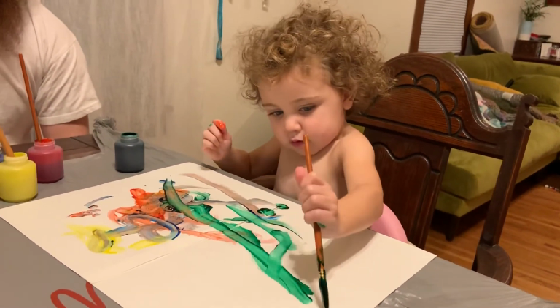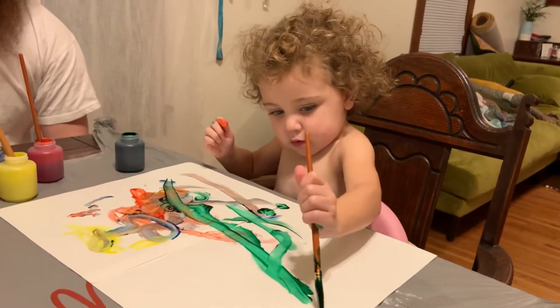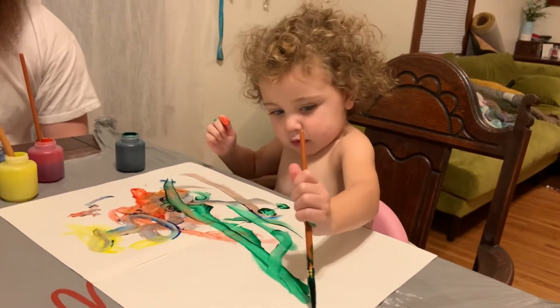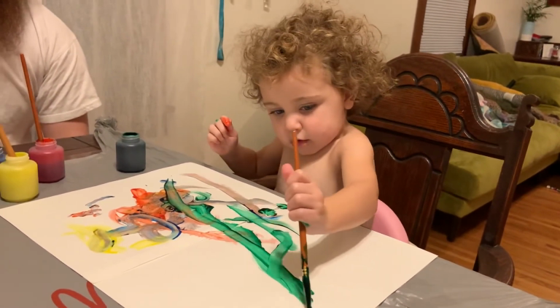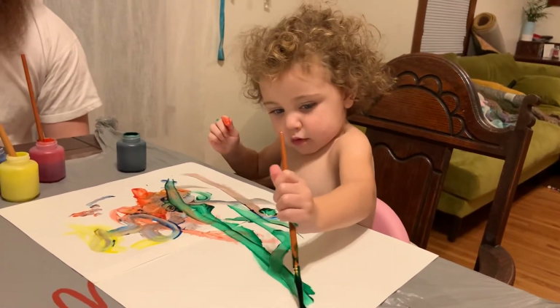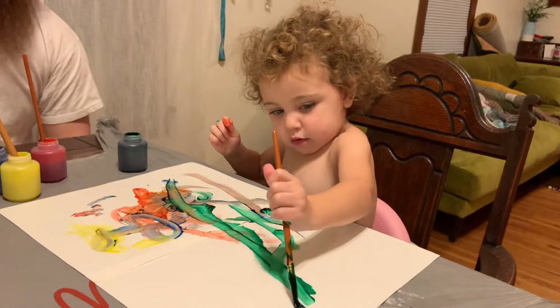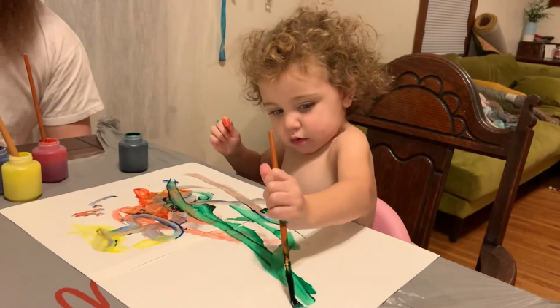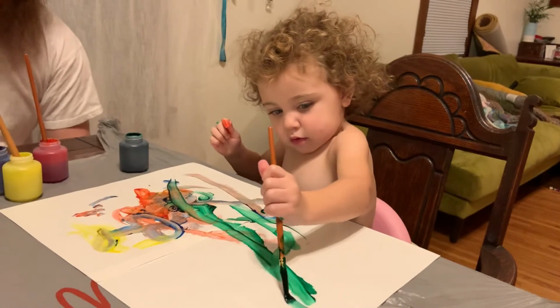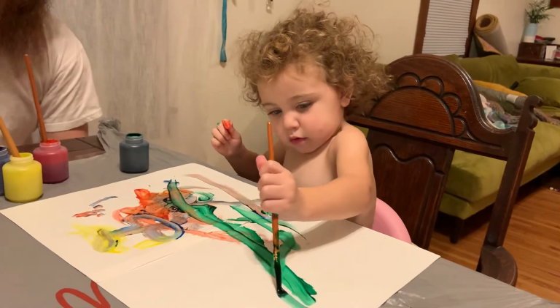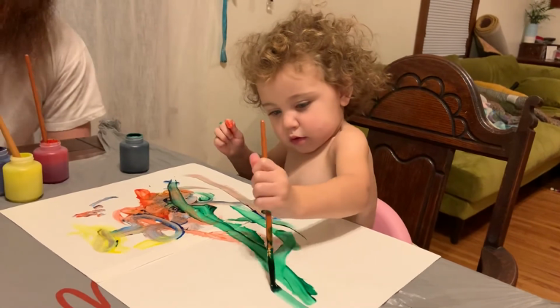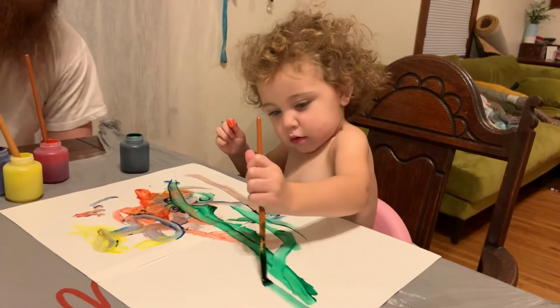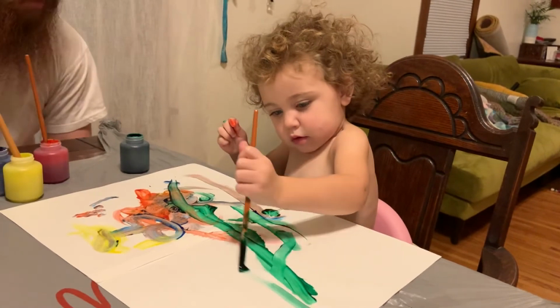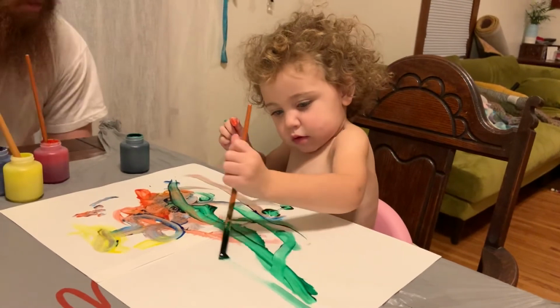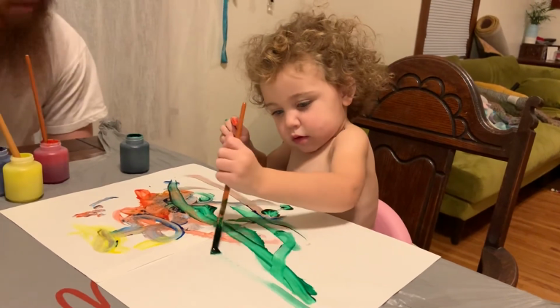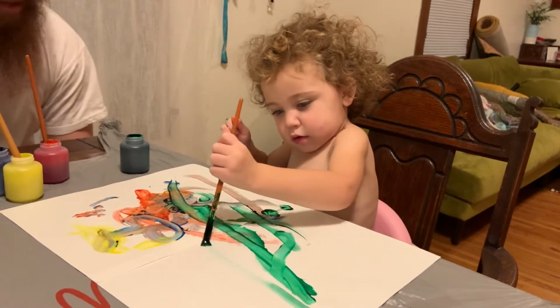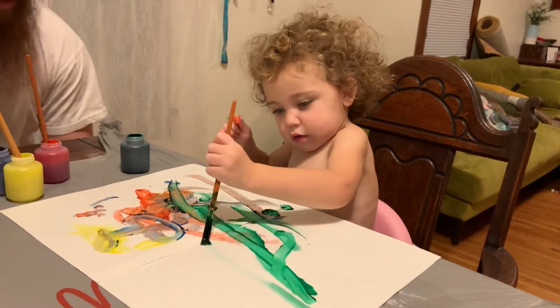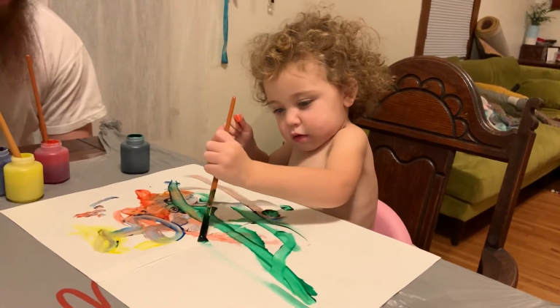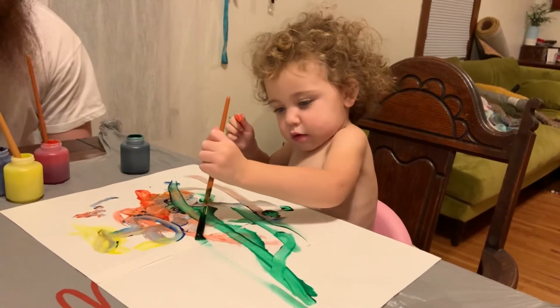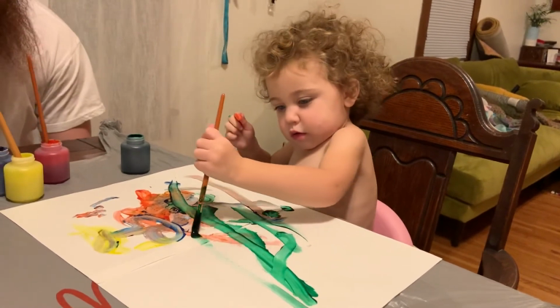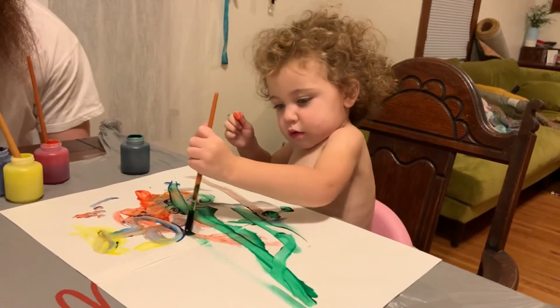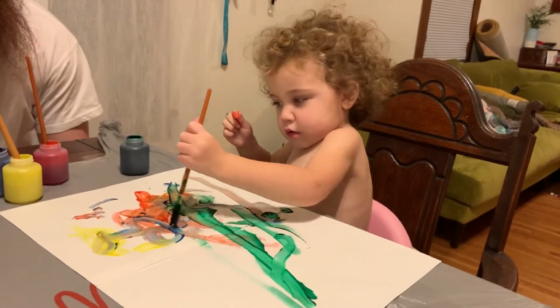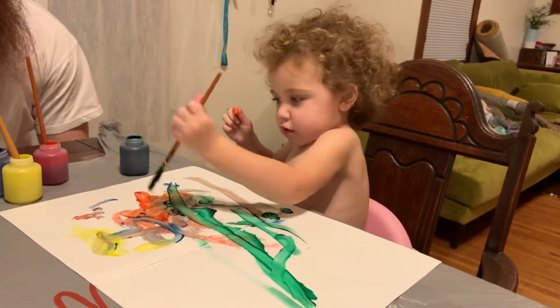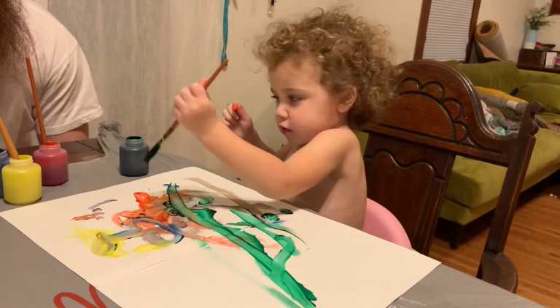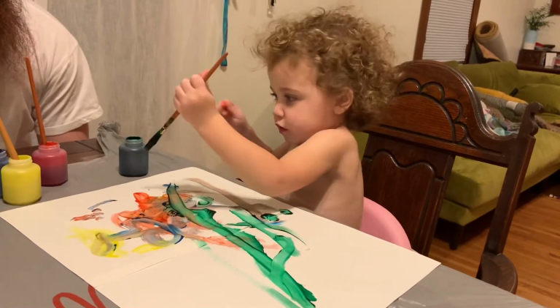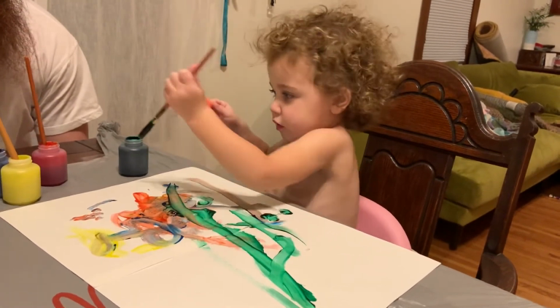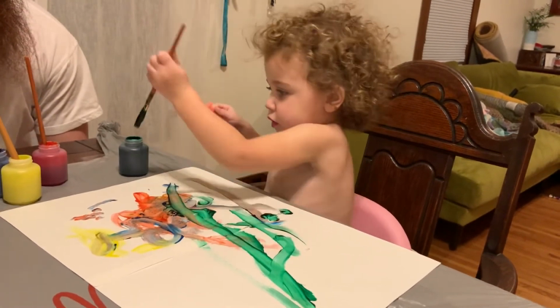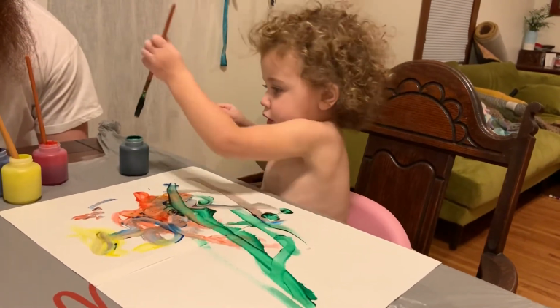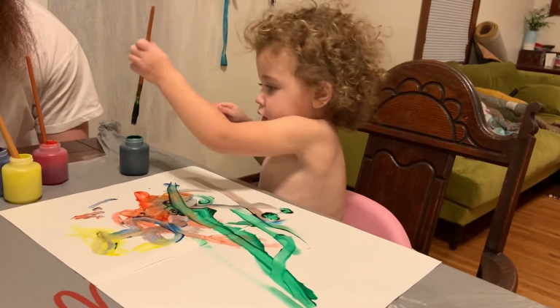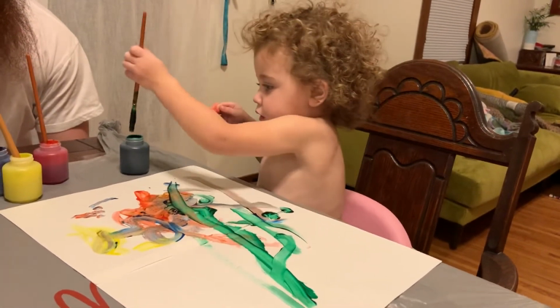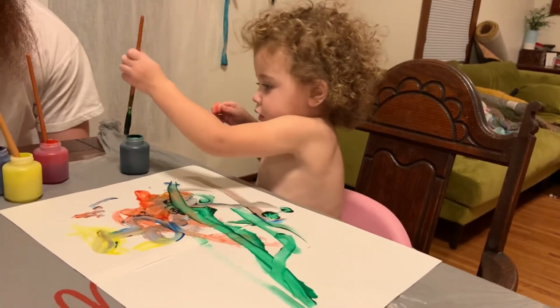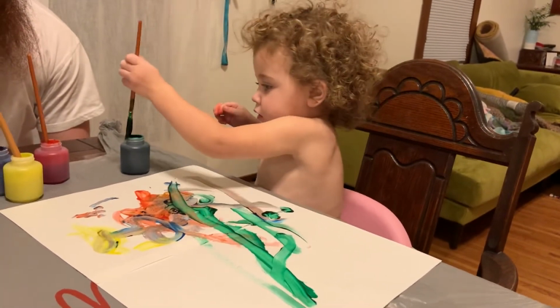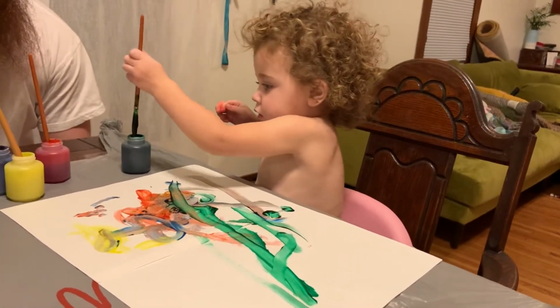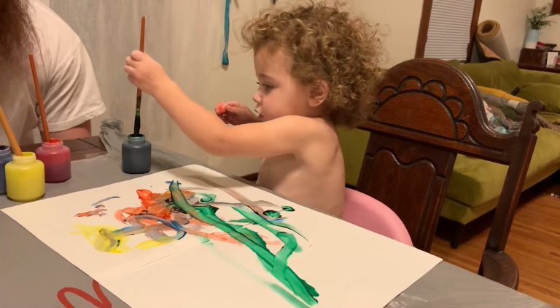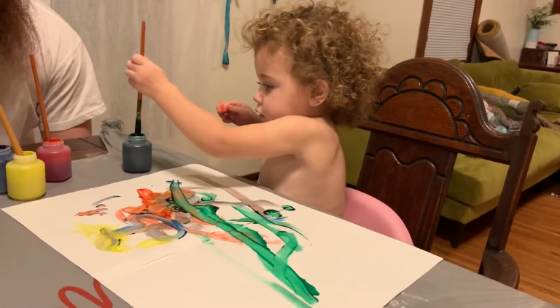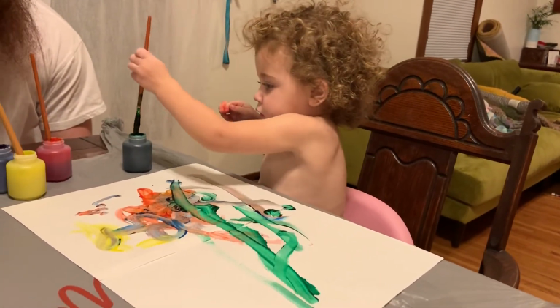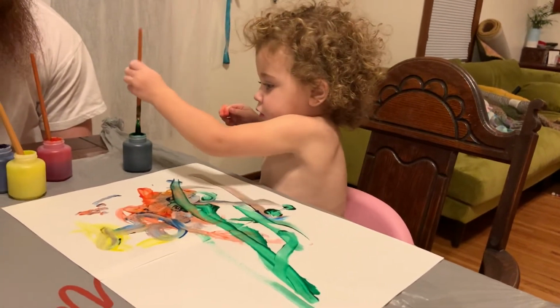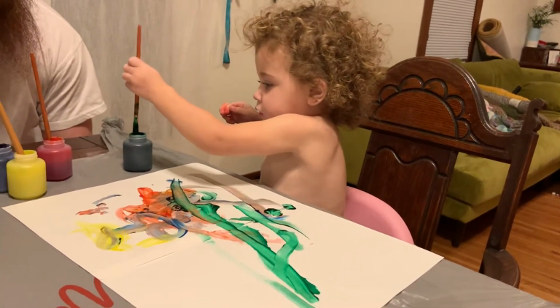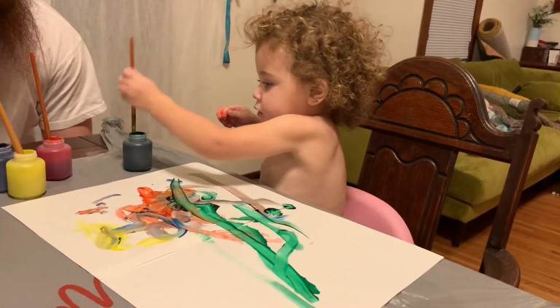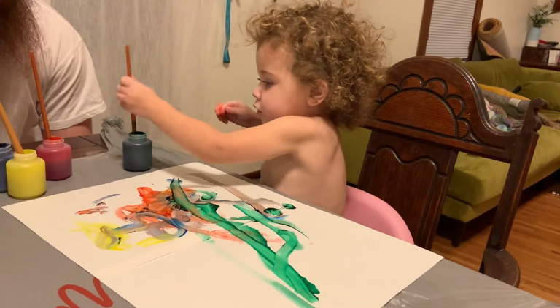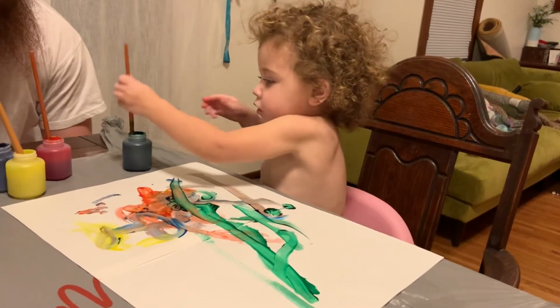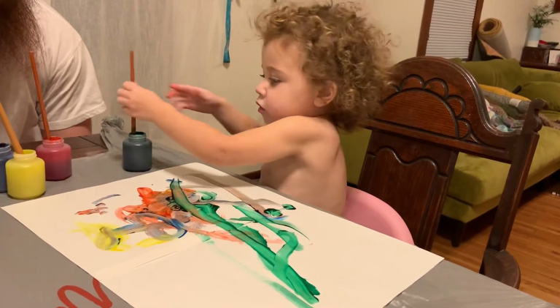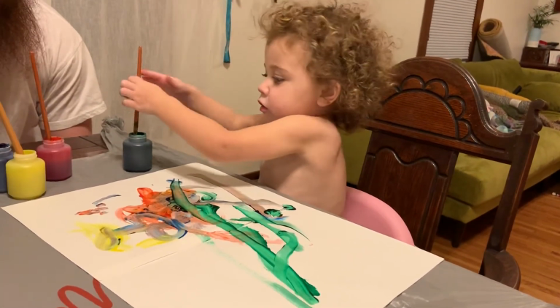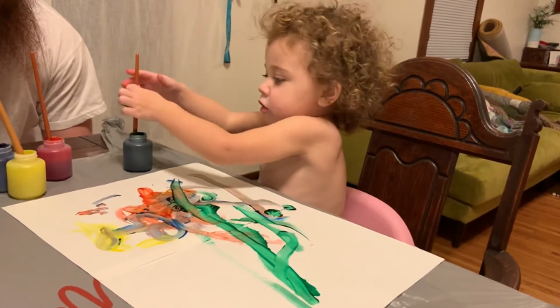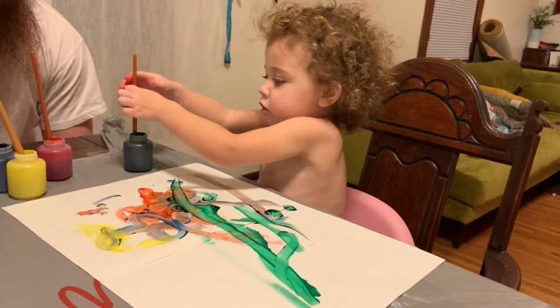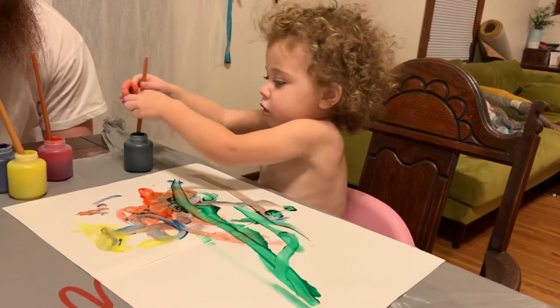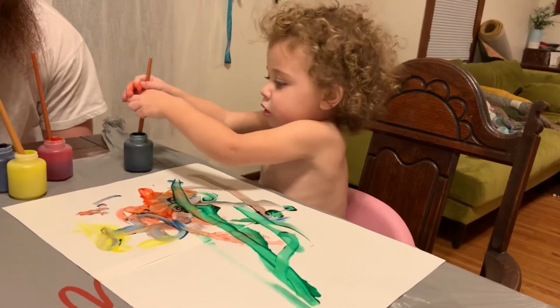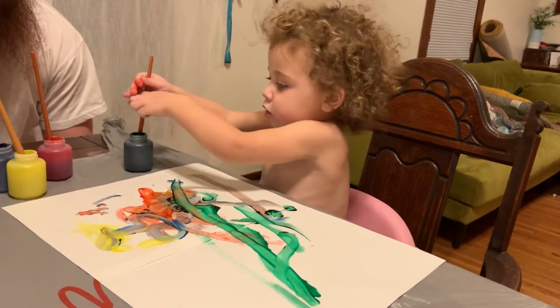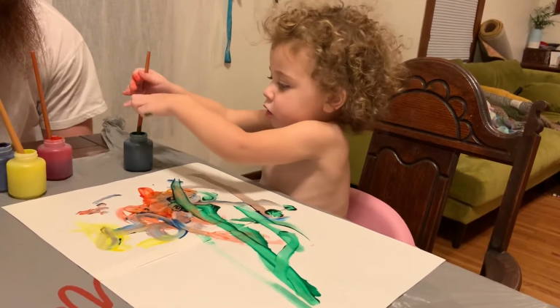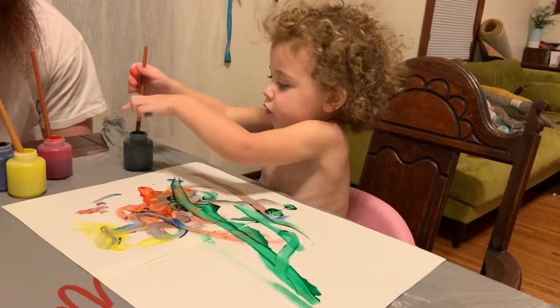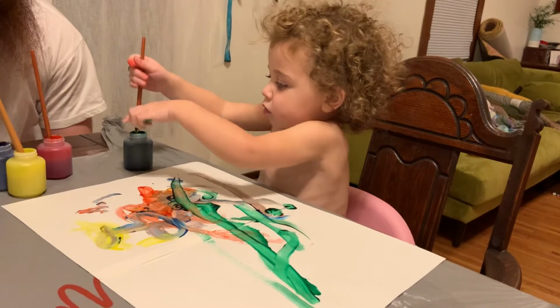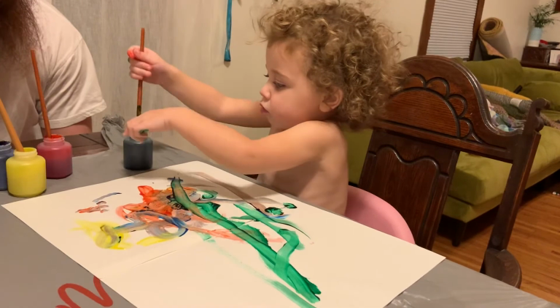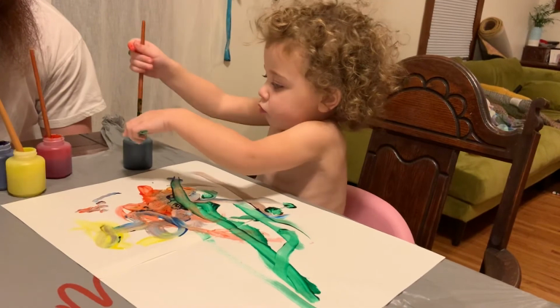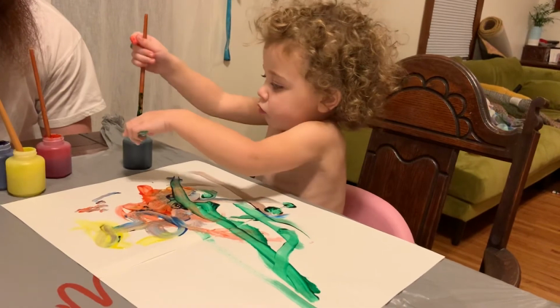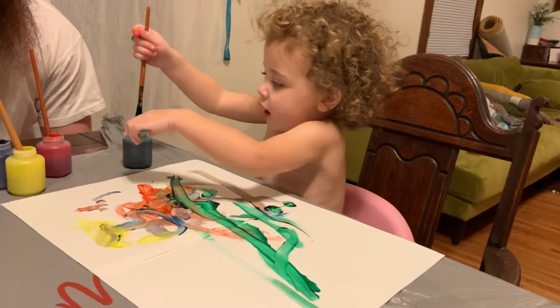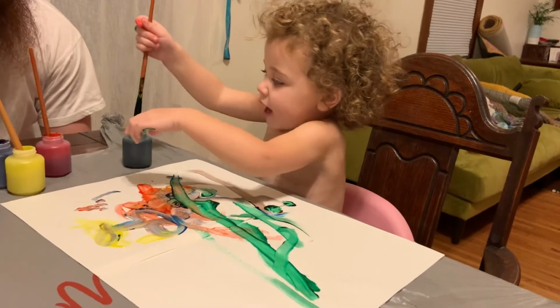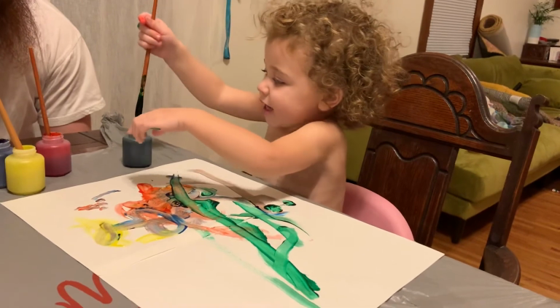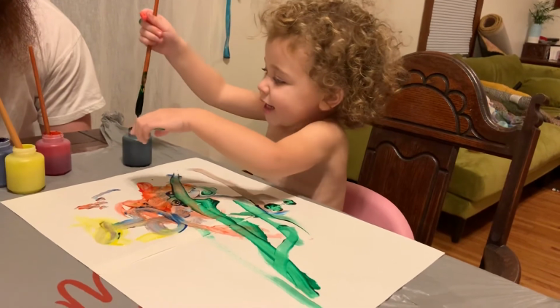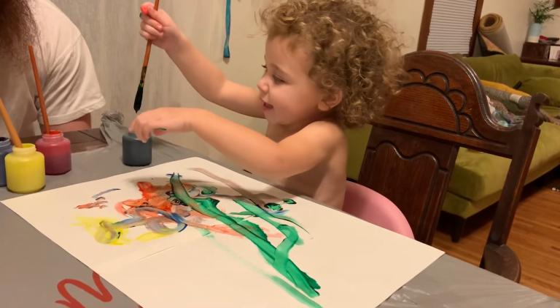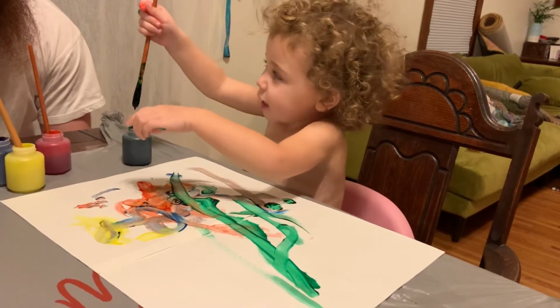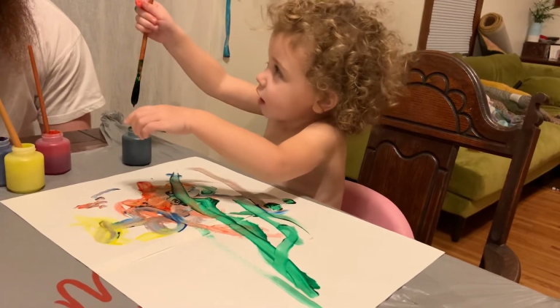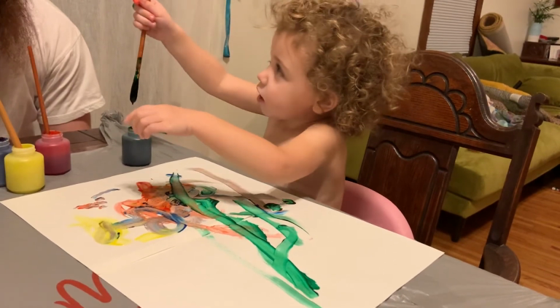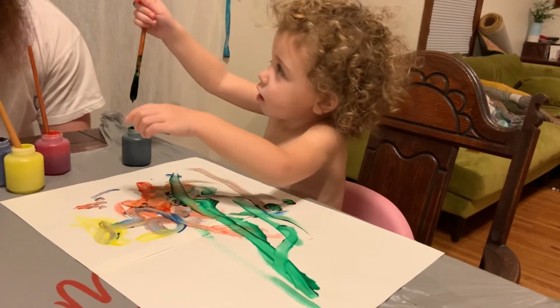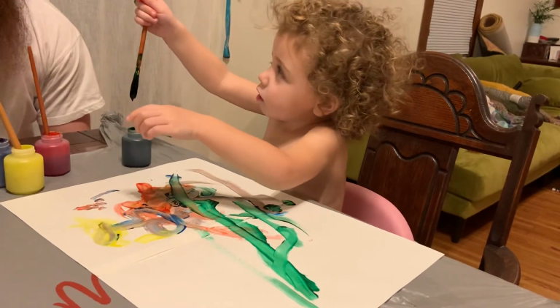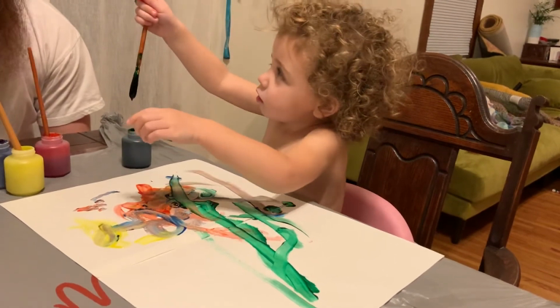Olive green looks very nice. What color is that? Green? White? I'm not white.